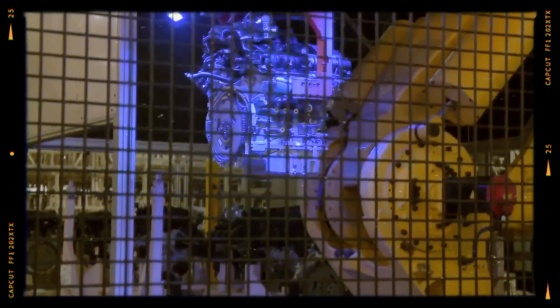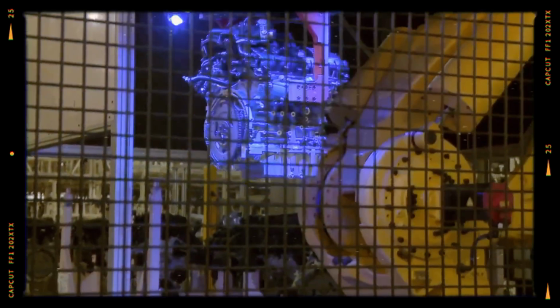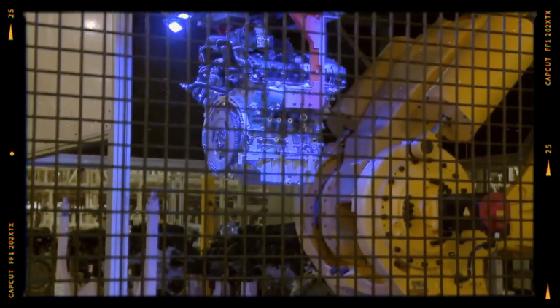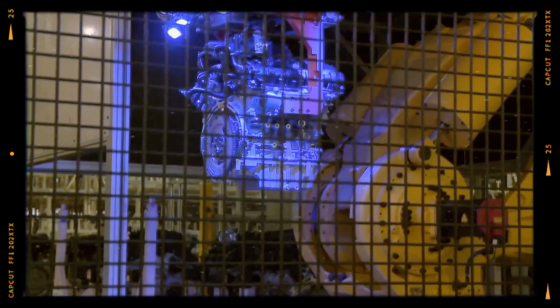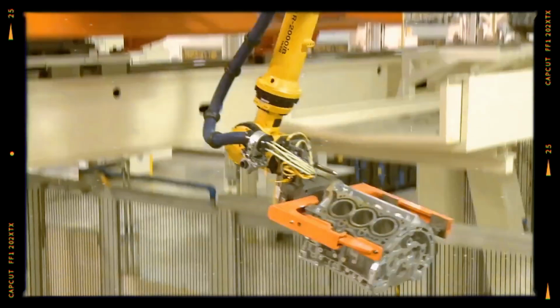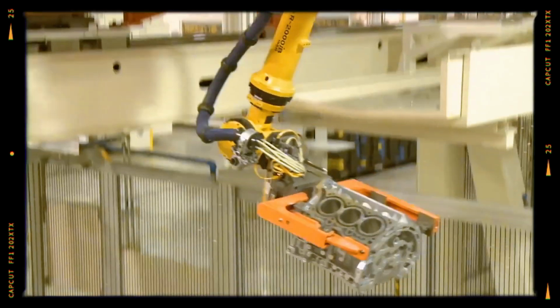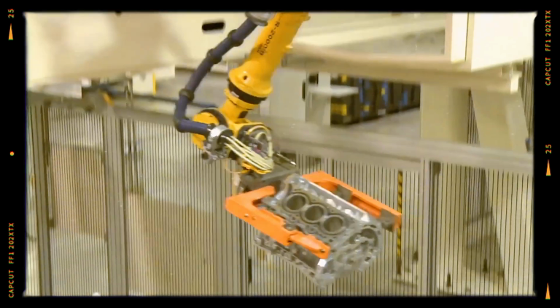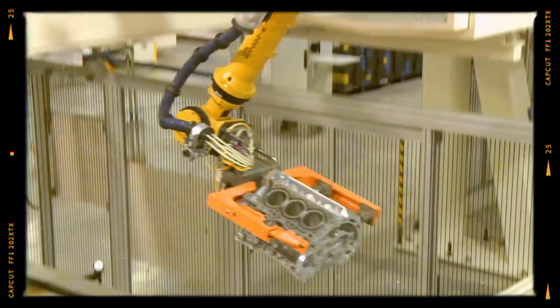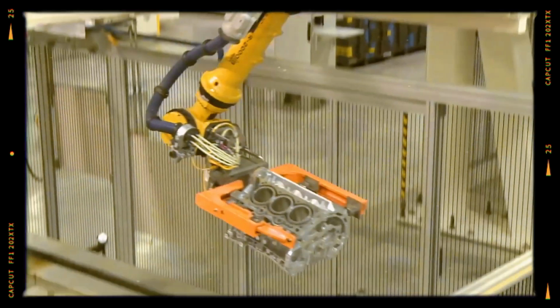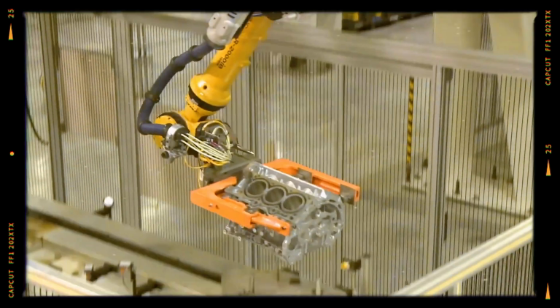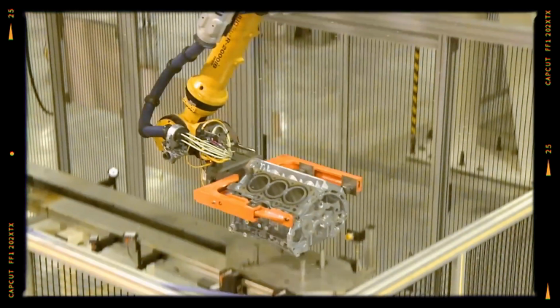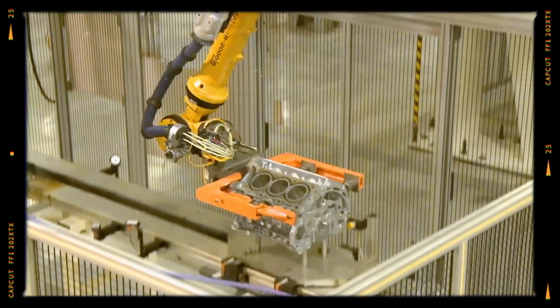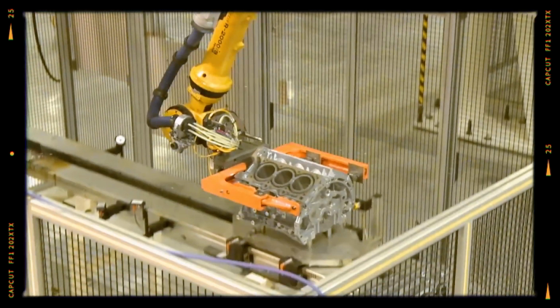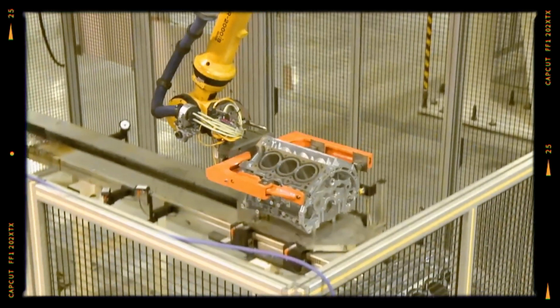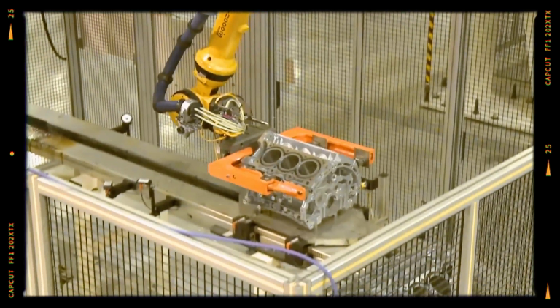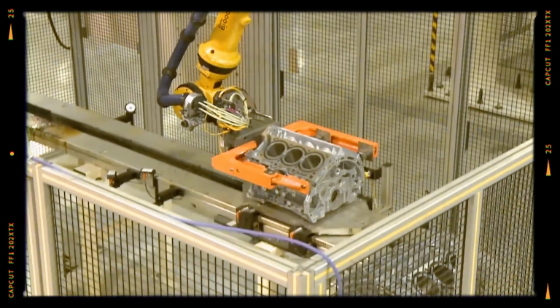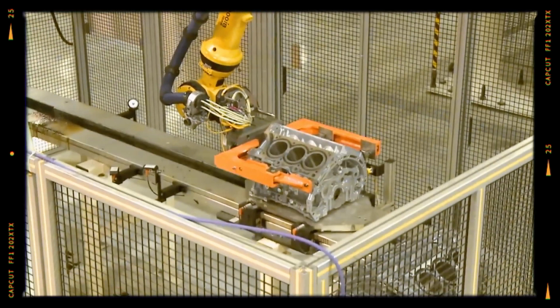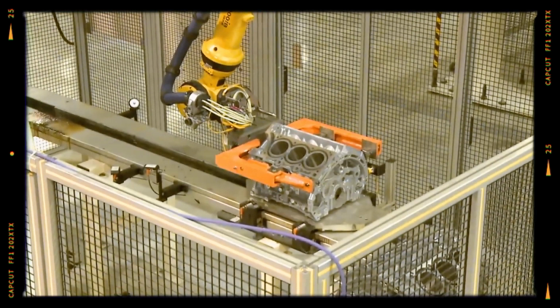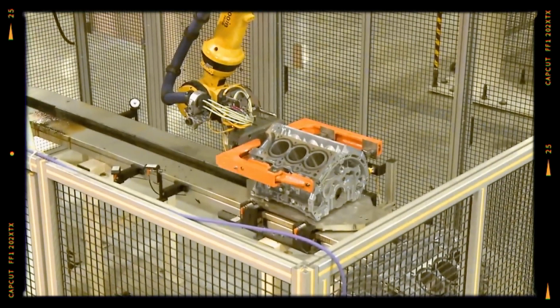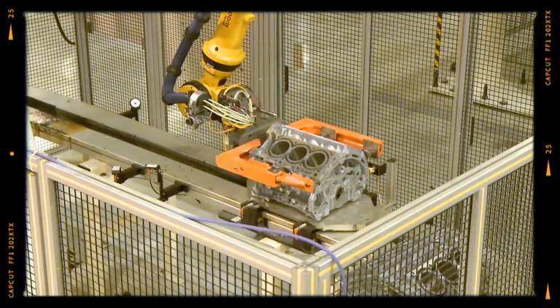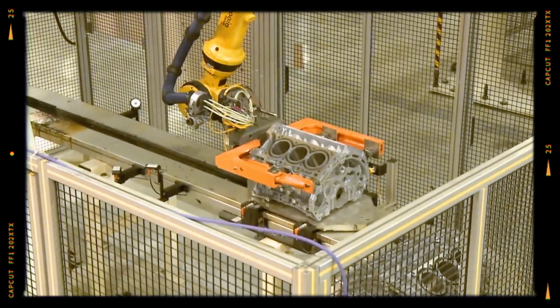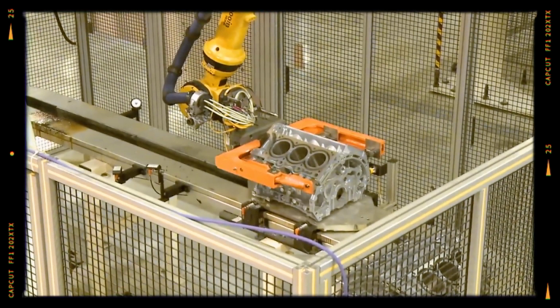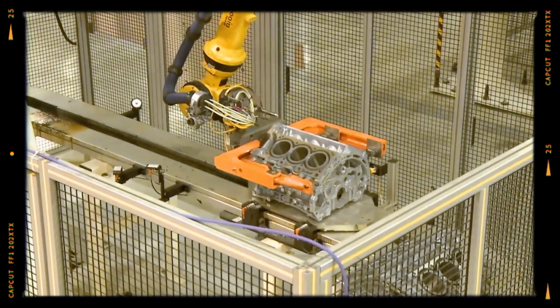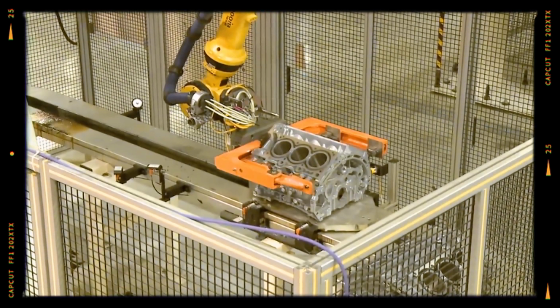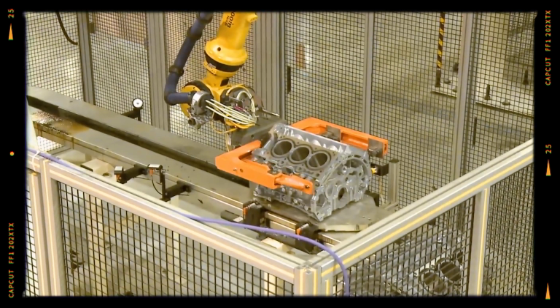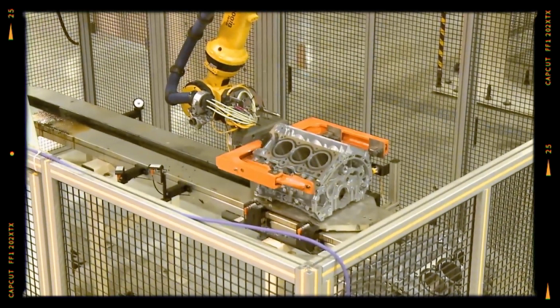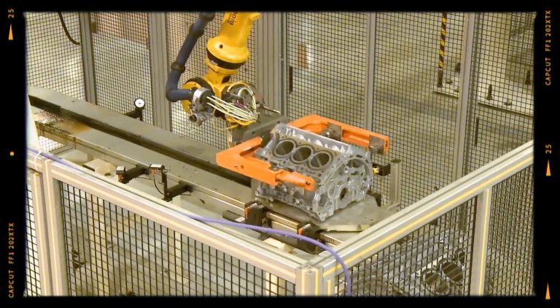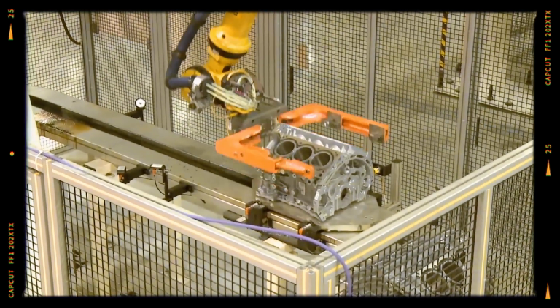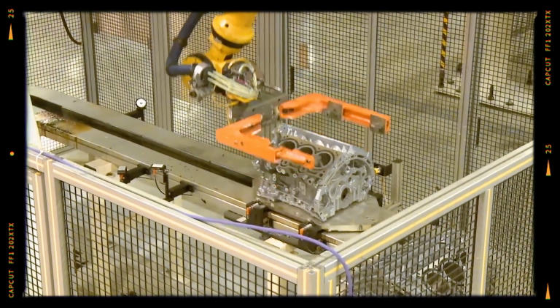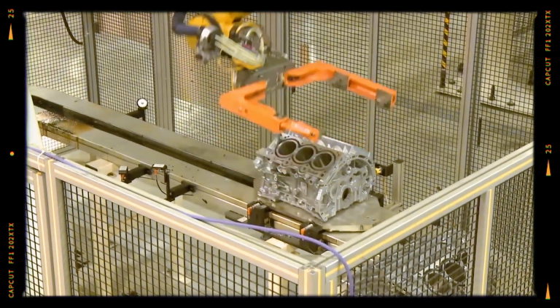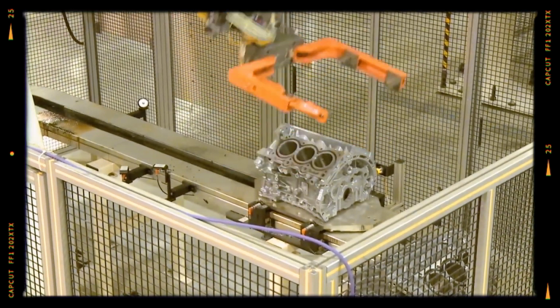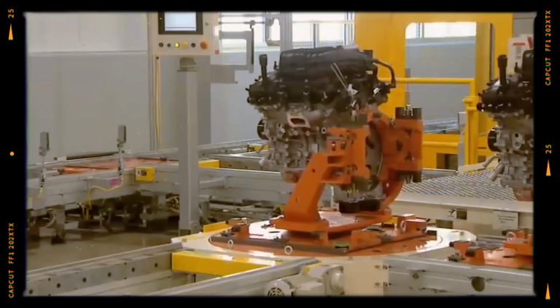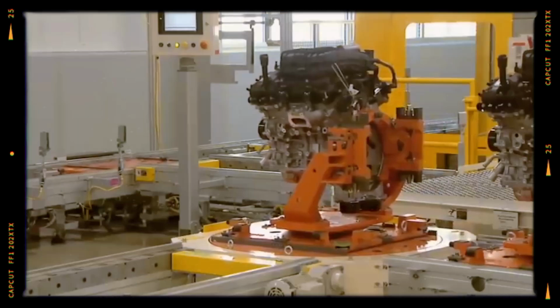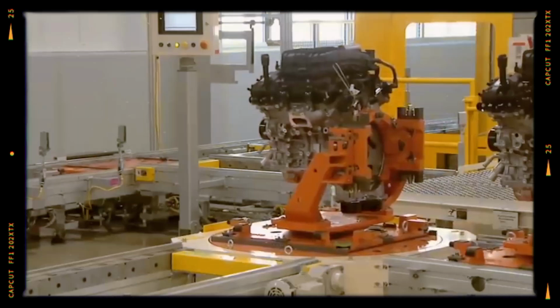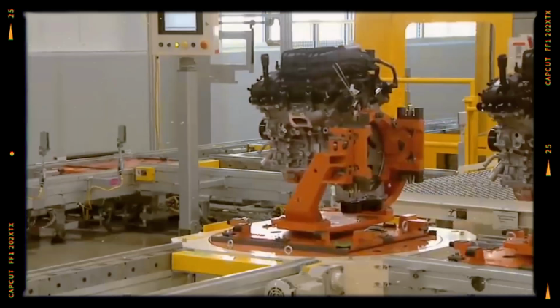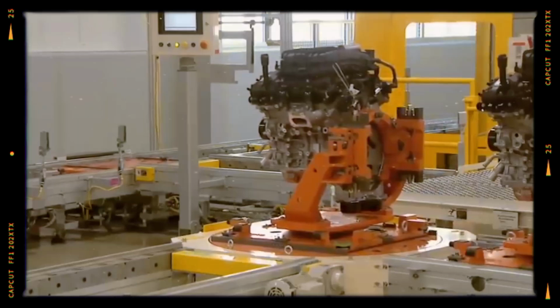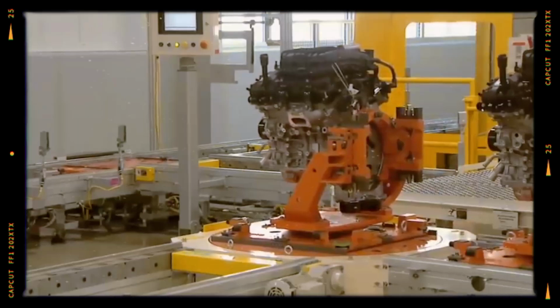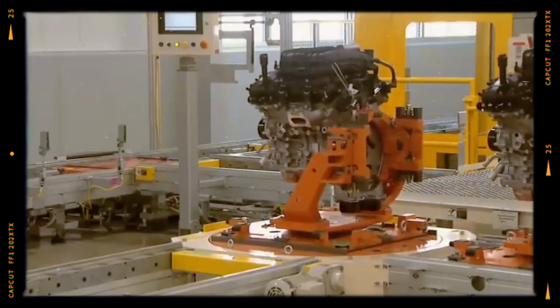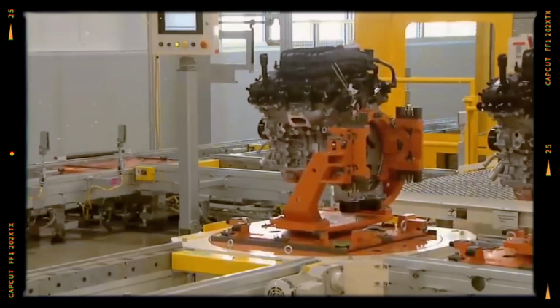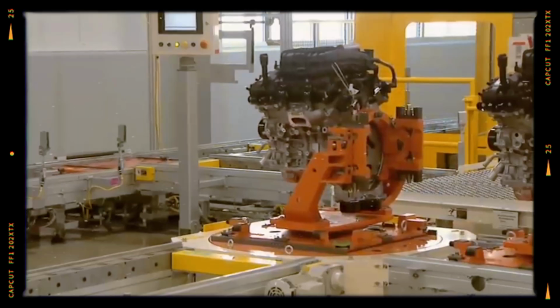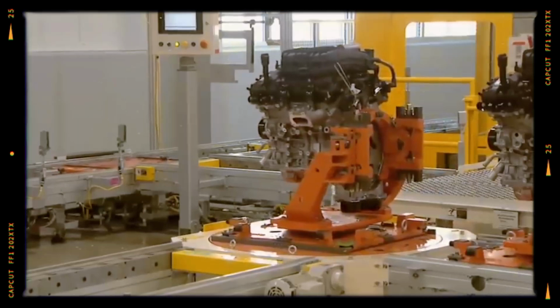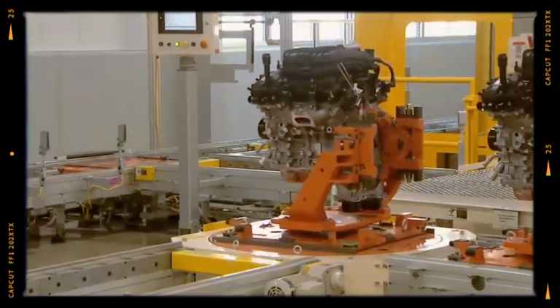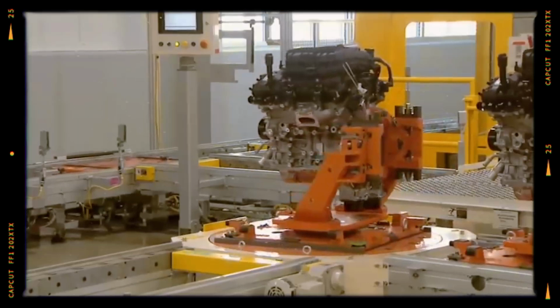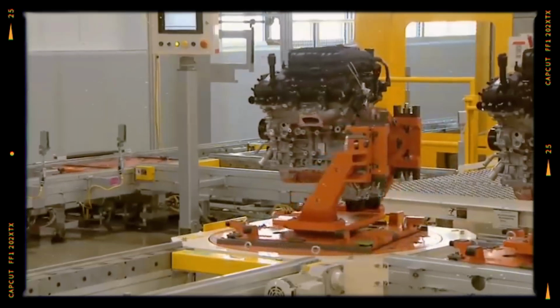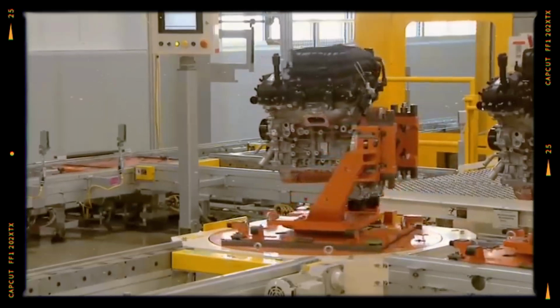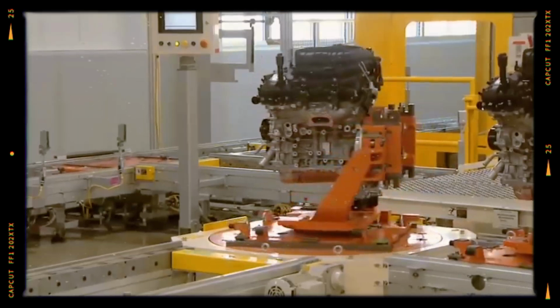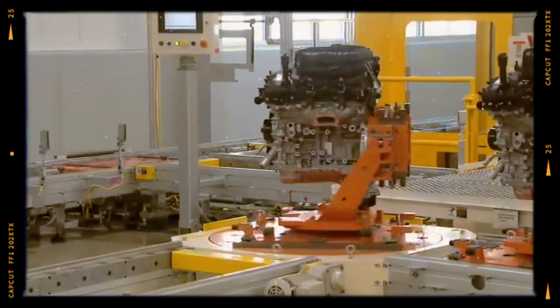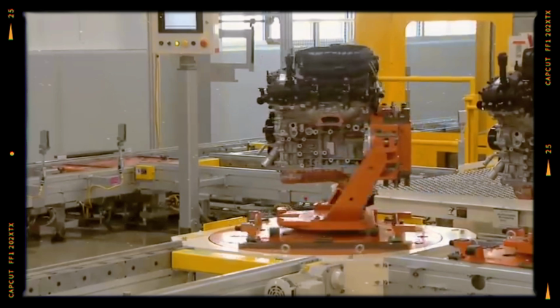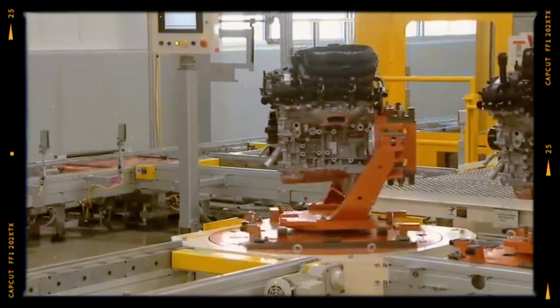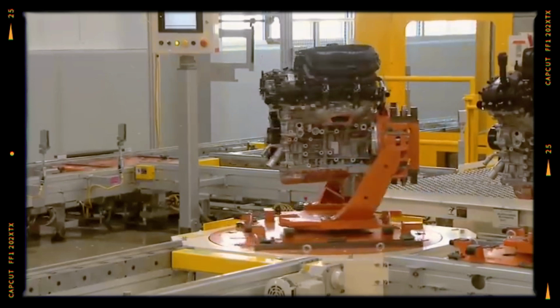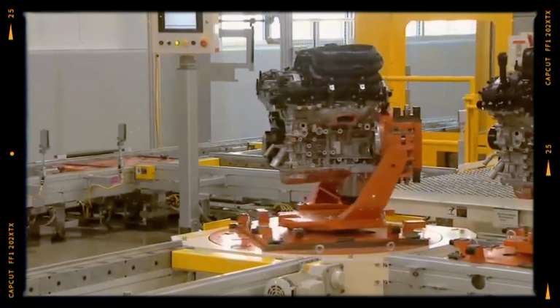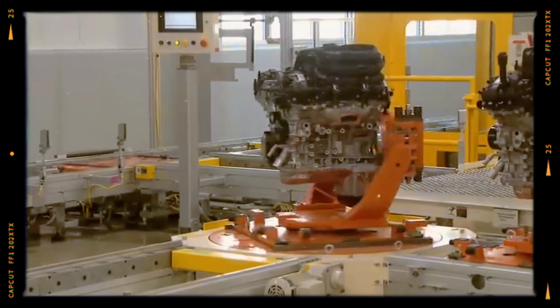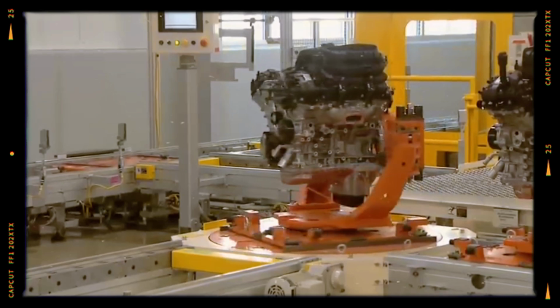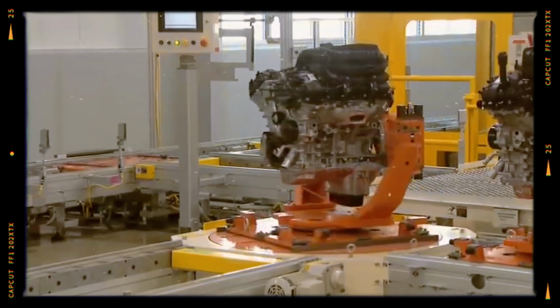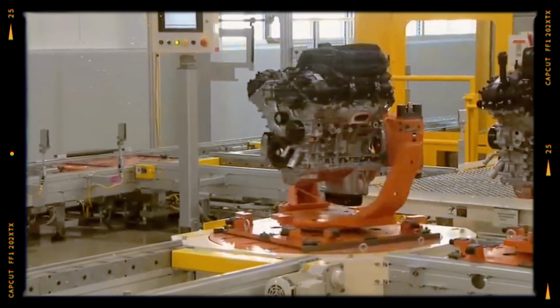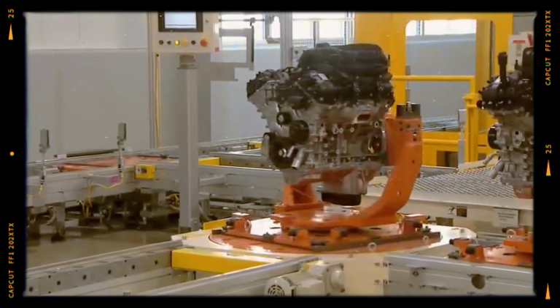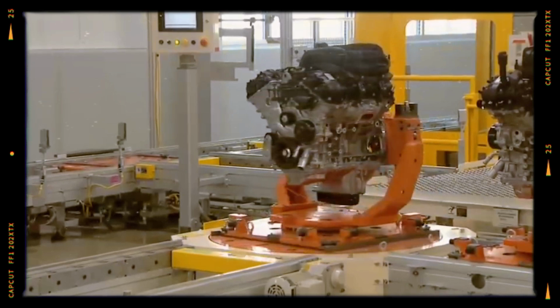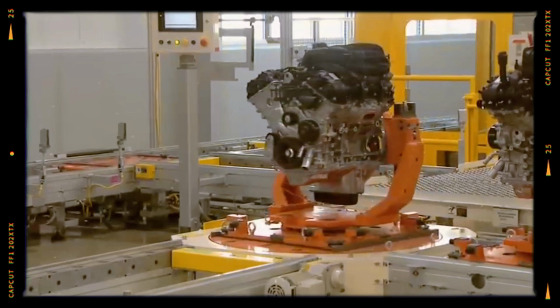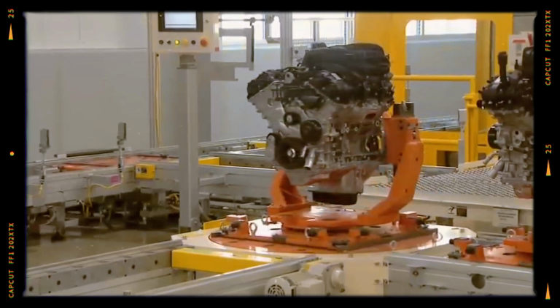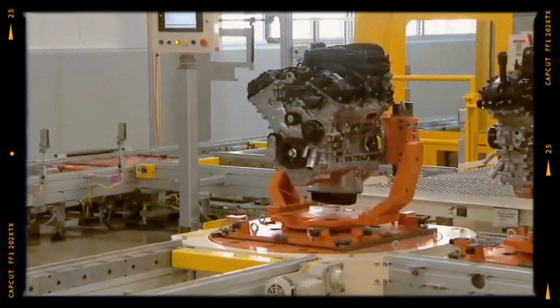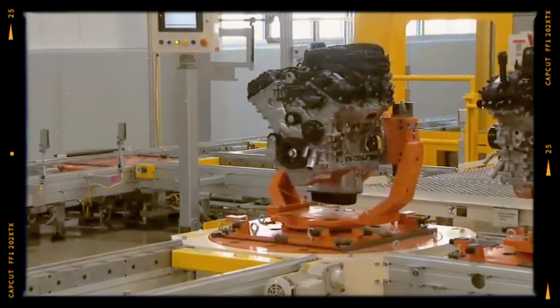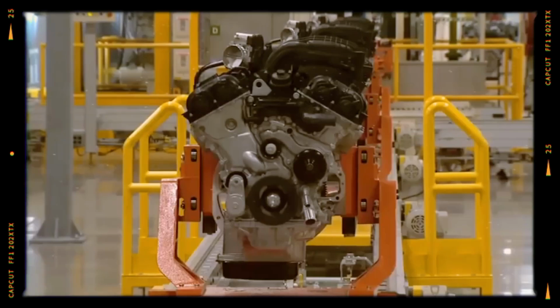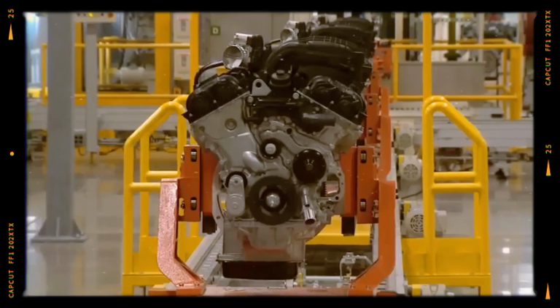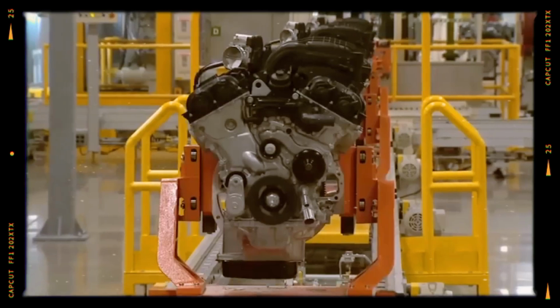Here we take a closer look at the Pentastar's design, its most common issues and how it fares when it comes to long-term reliability.